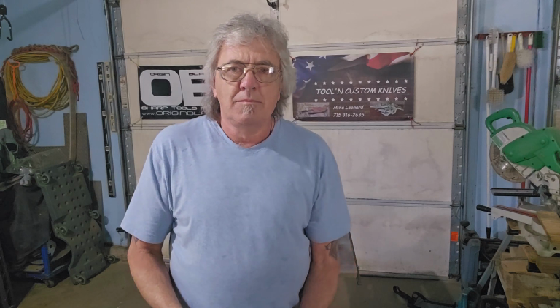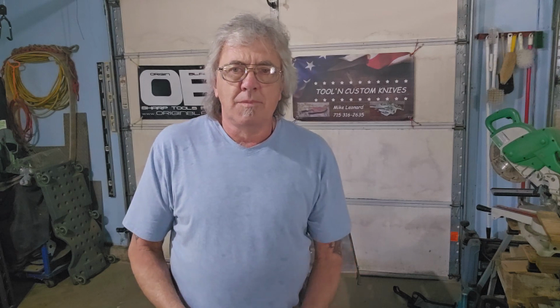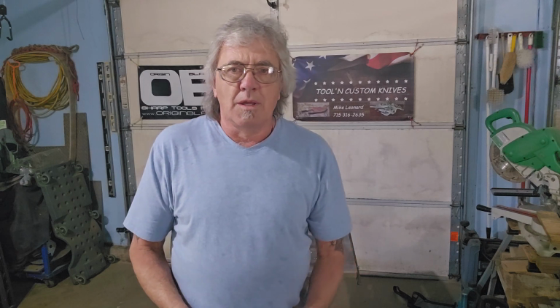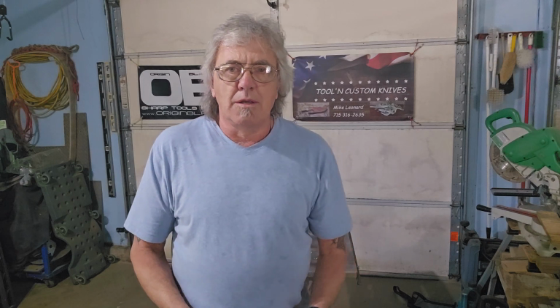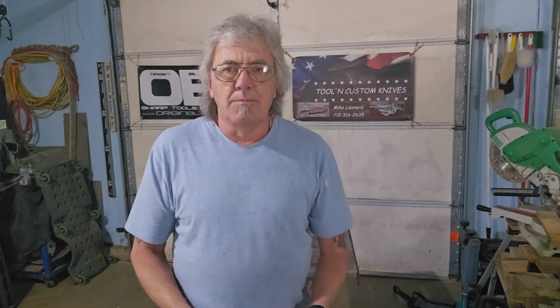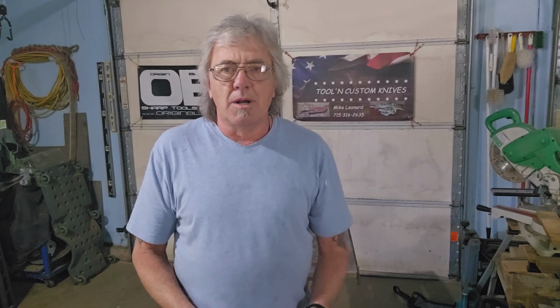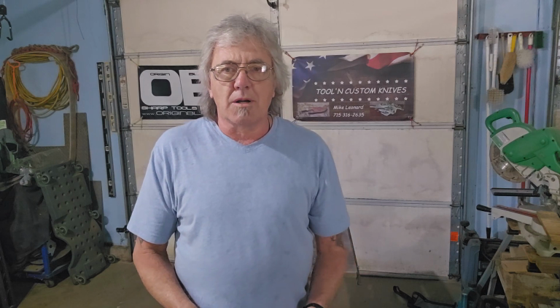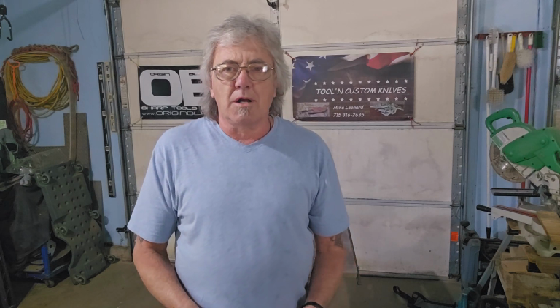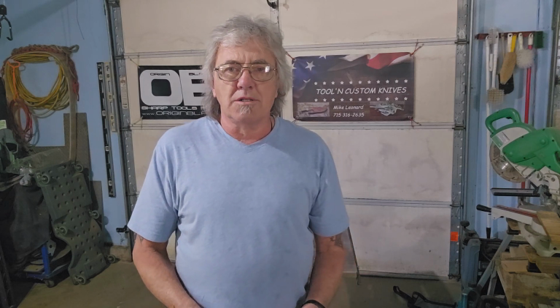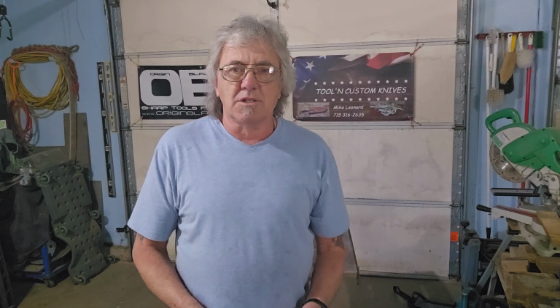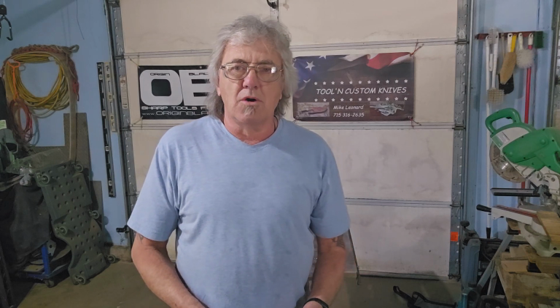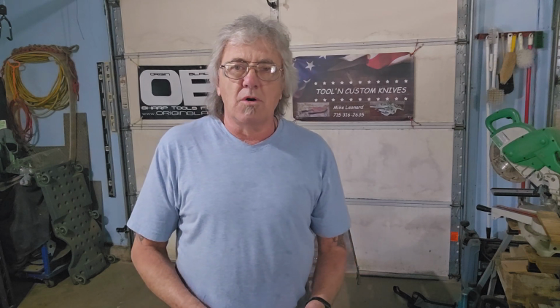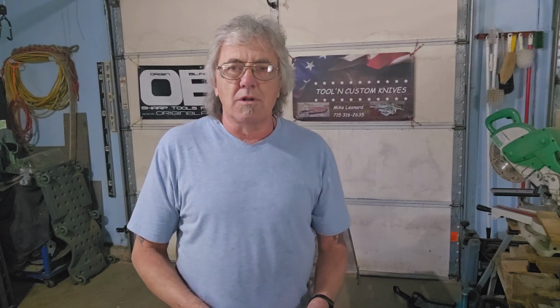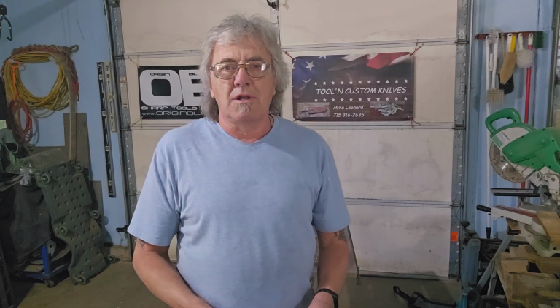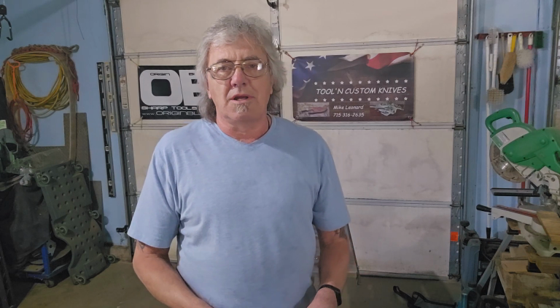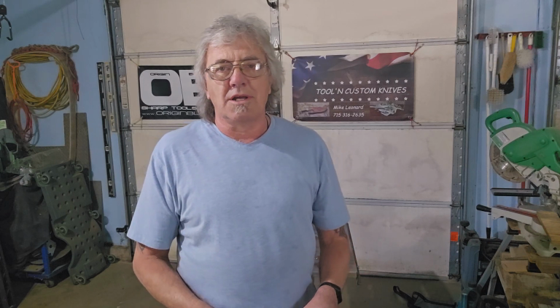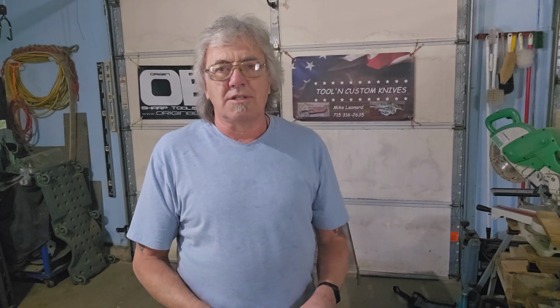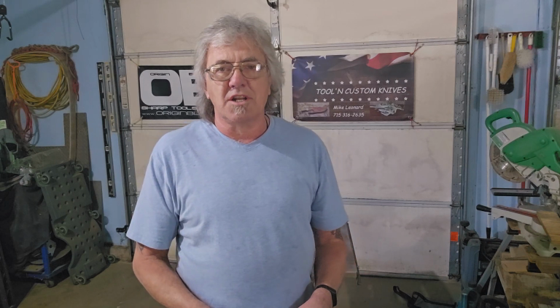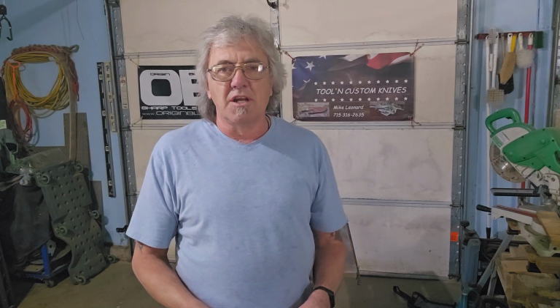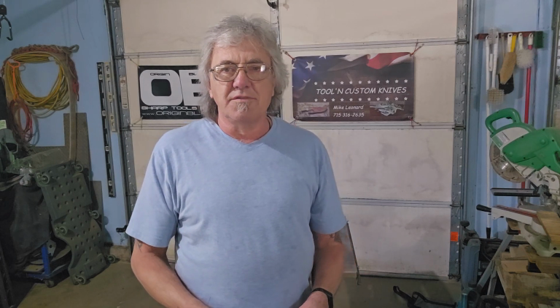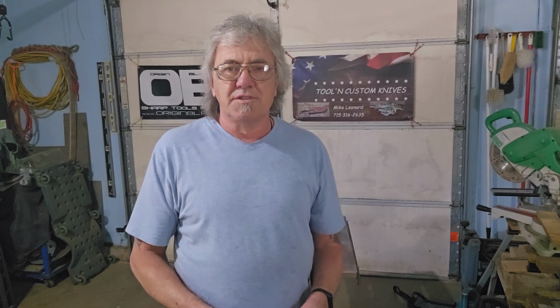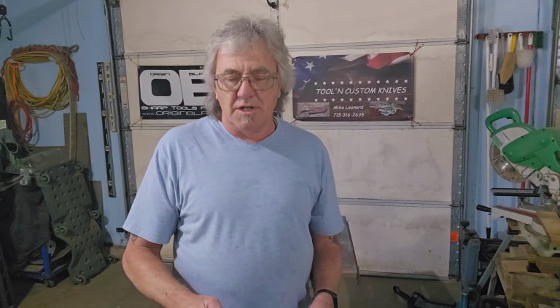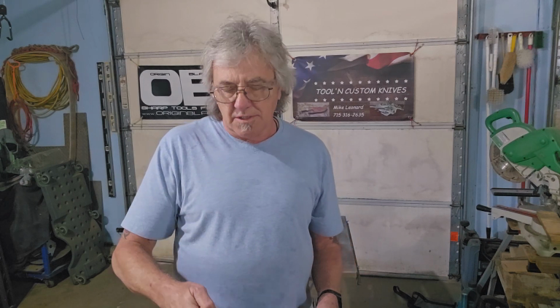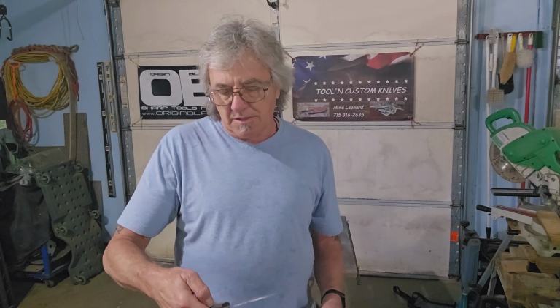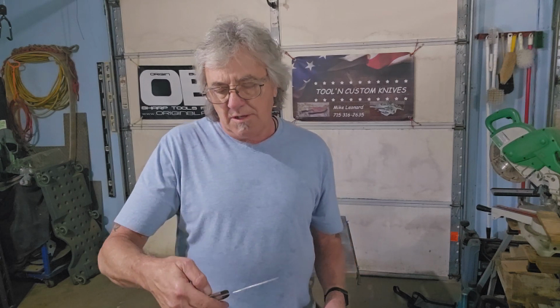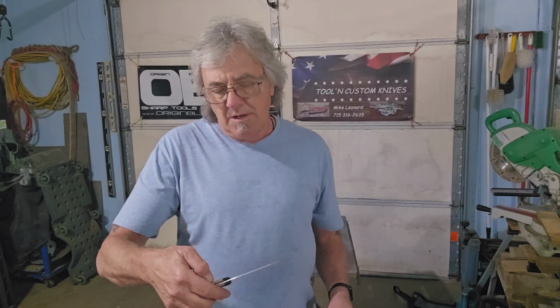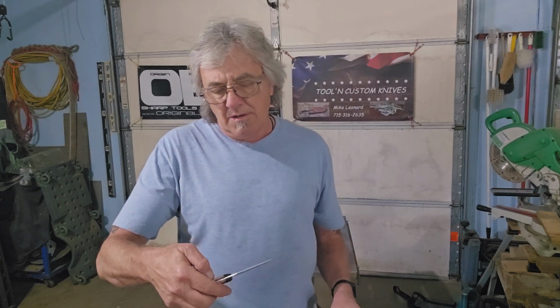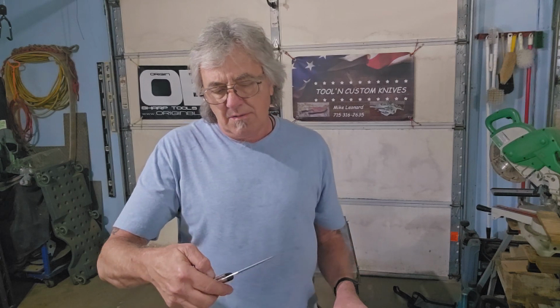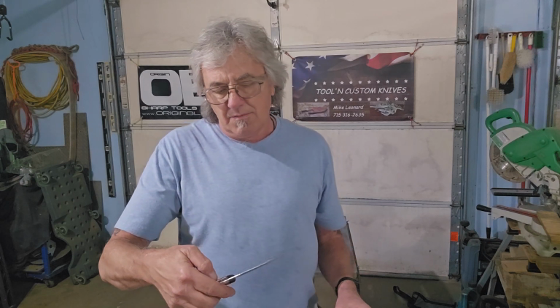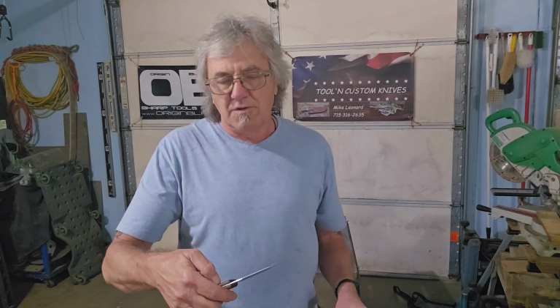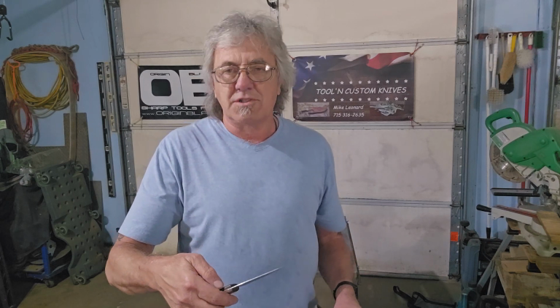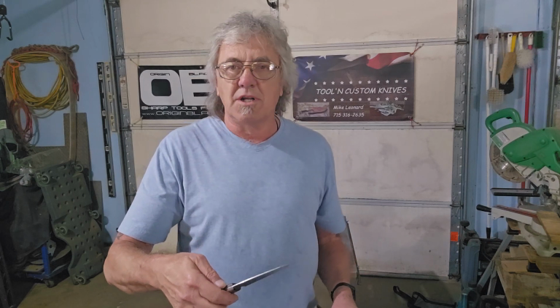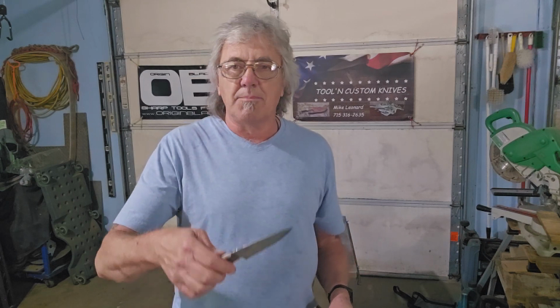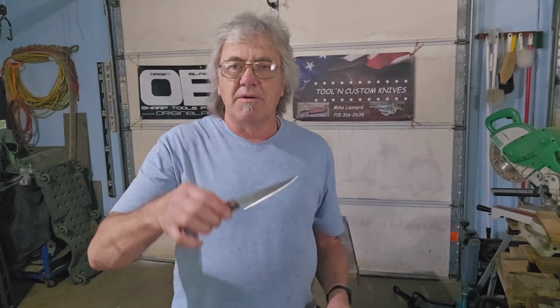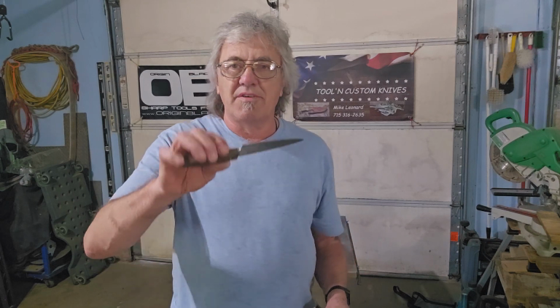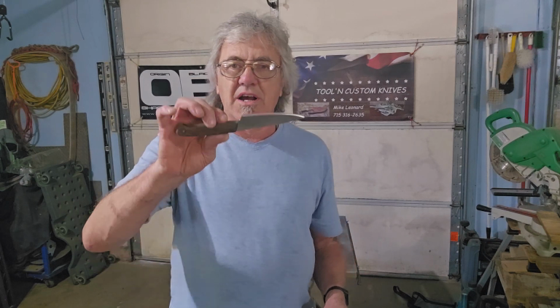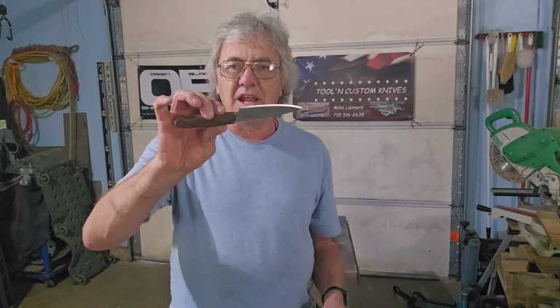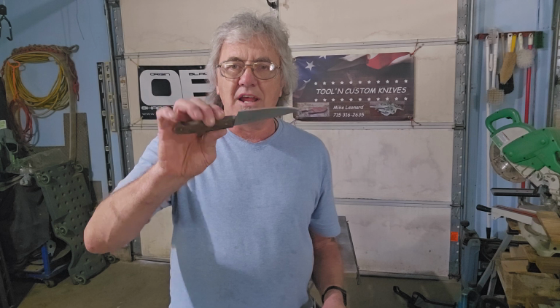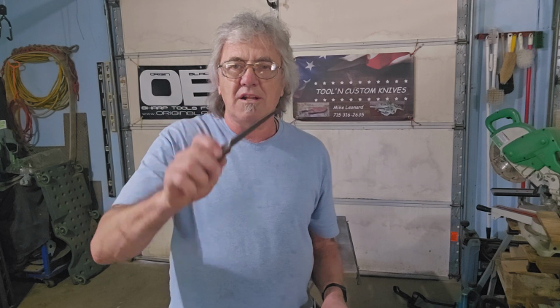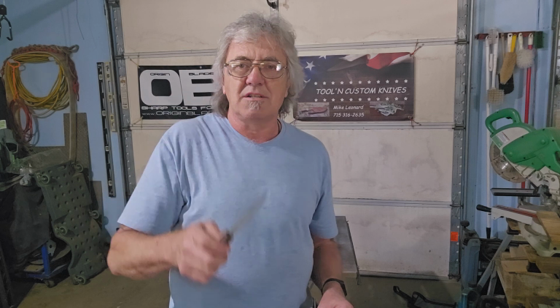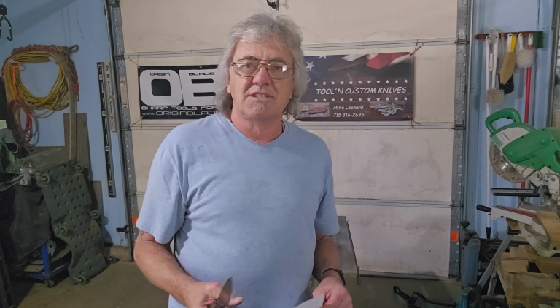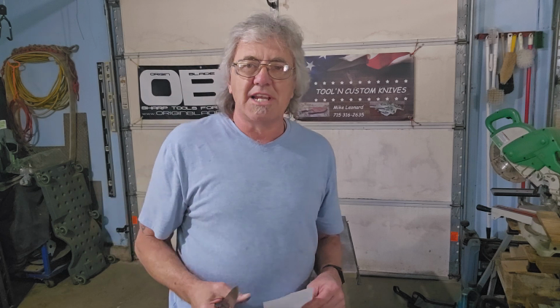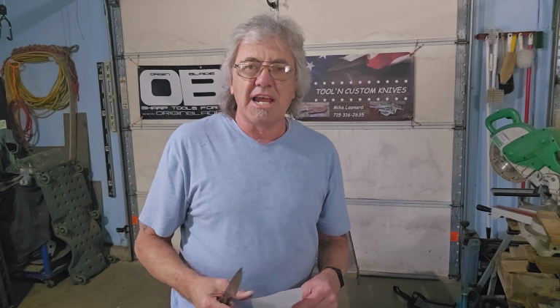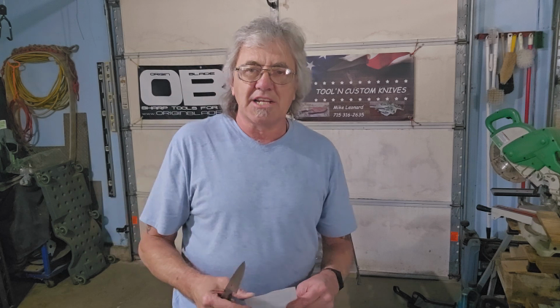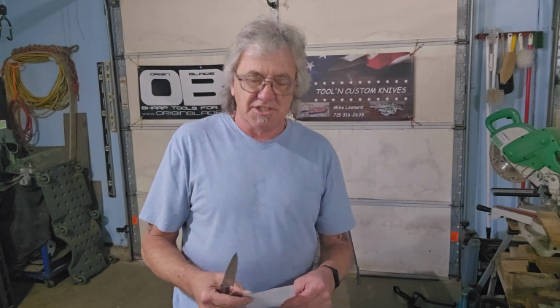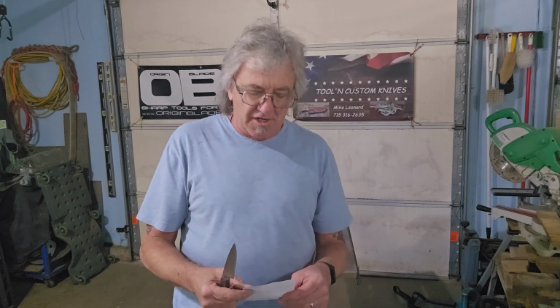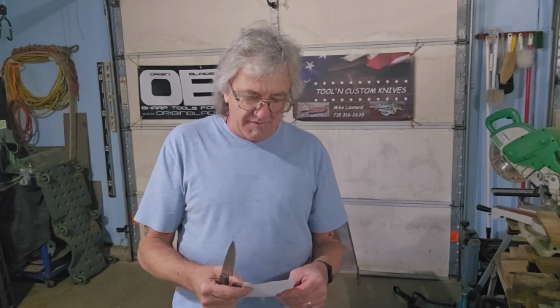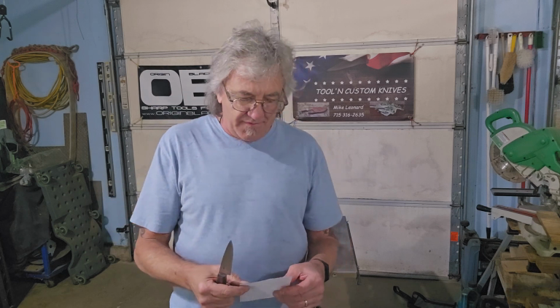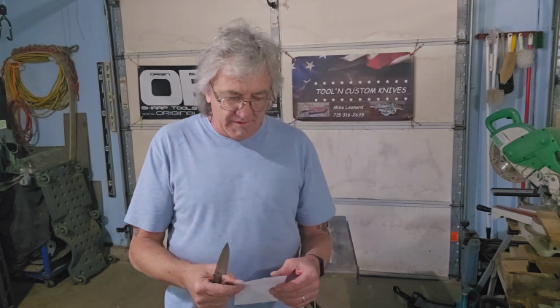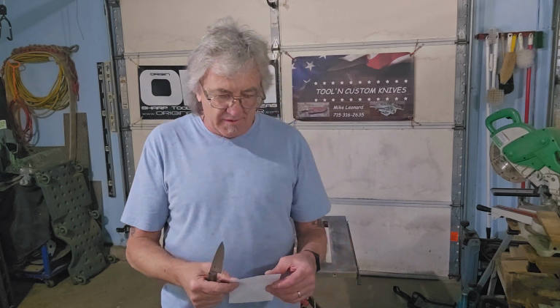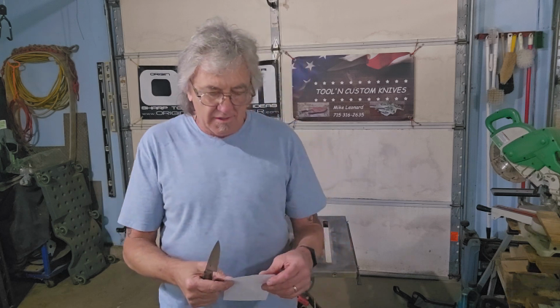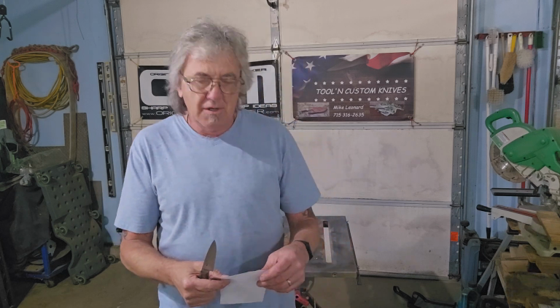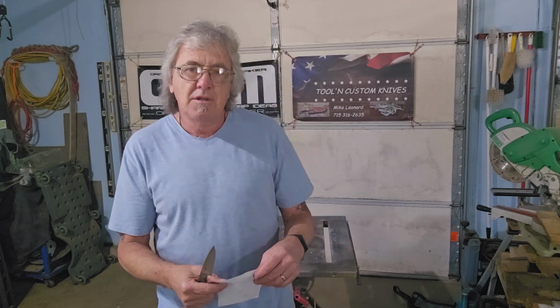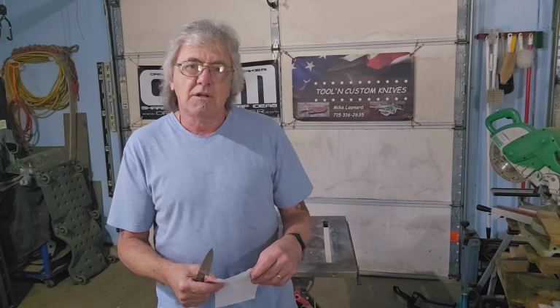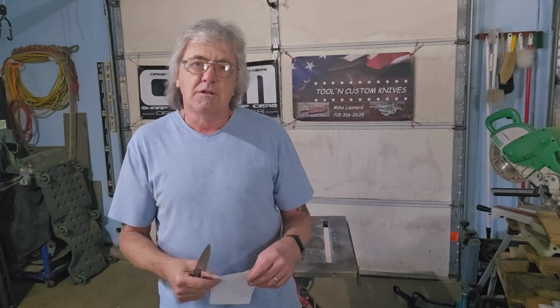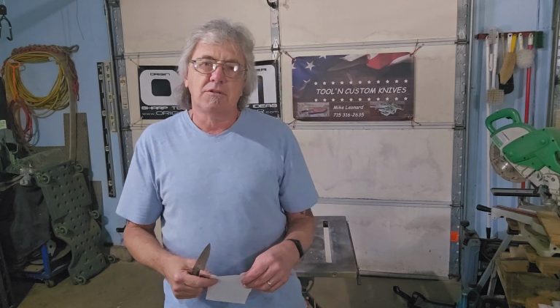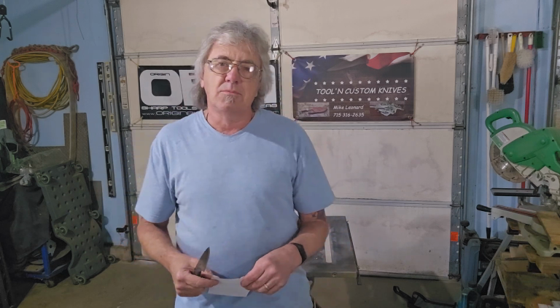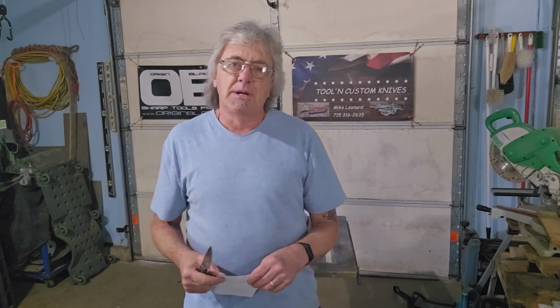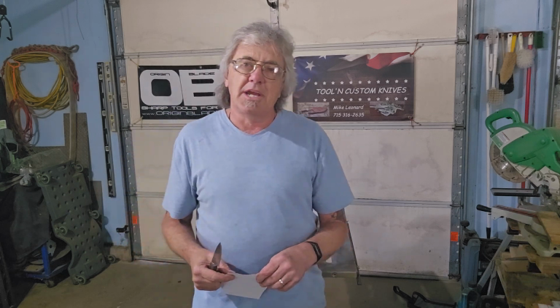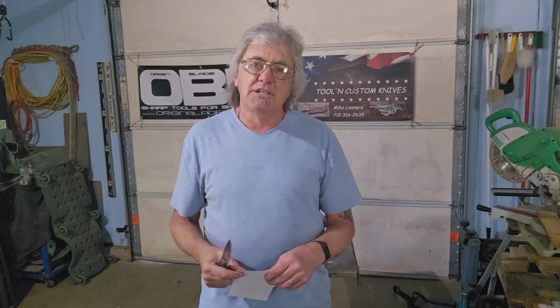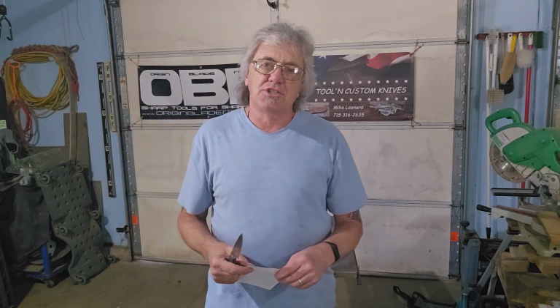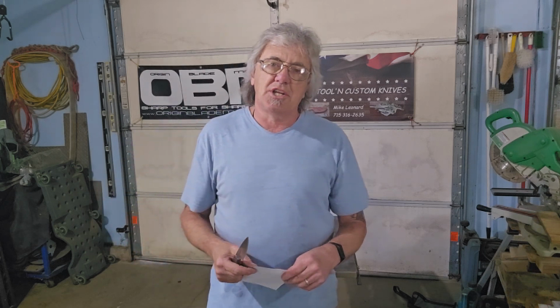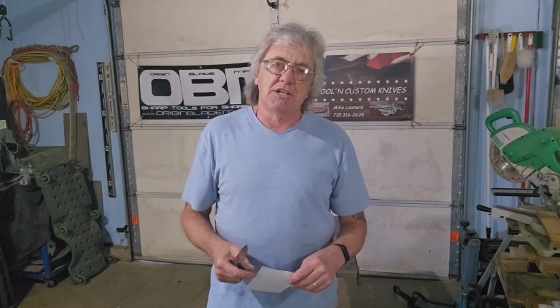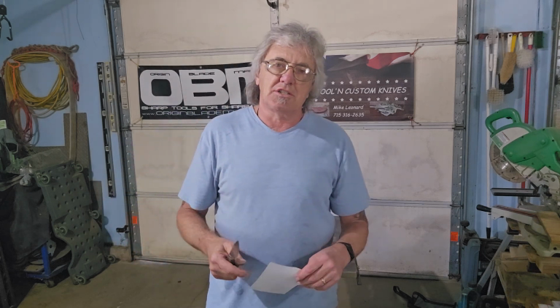Hey Mark, how's it going? I got the knives done. First up, I've got Zach's knife here. I'm going to do my edge test.